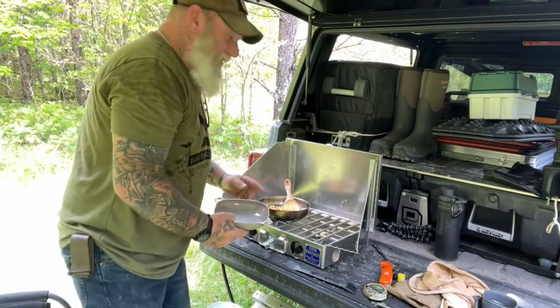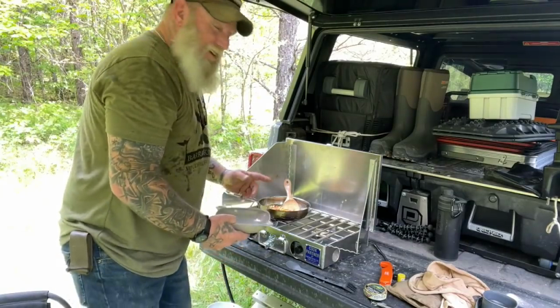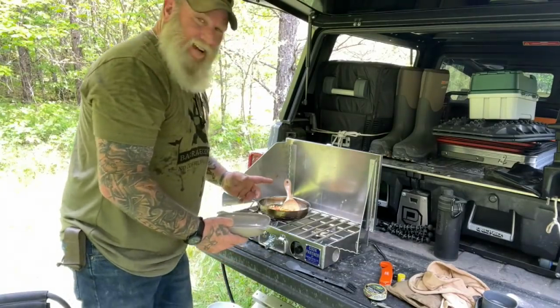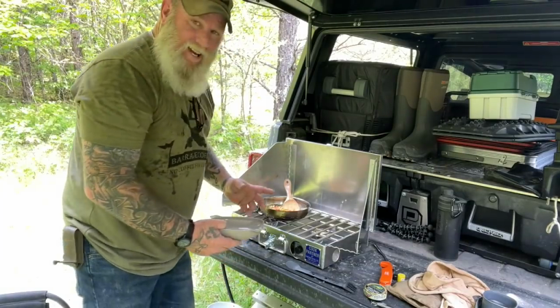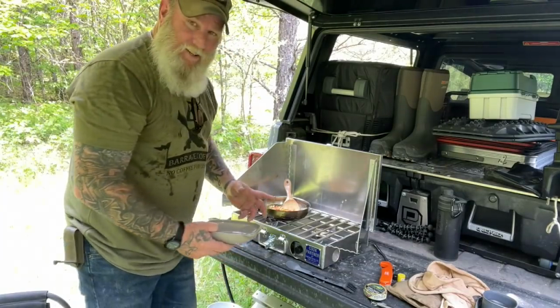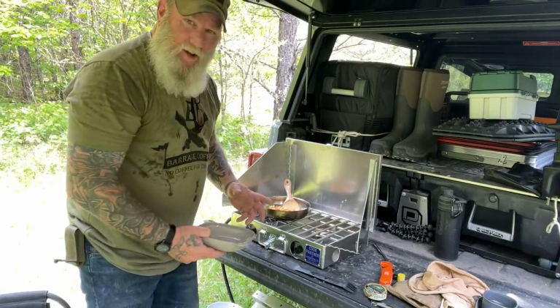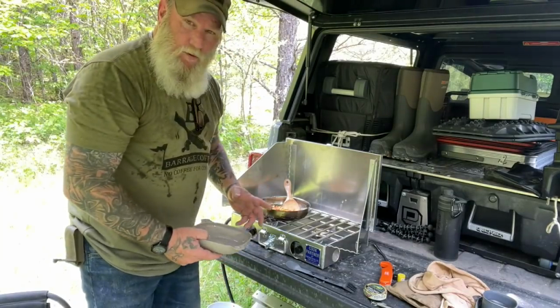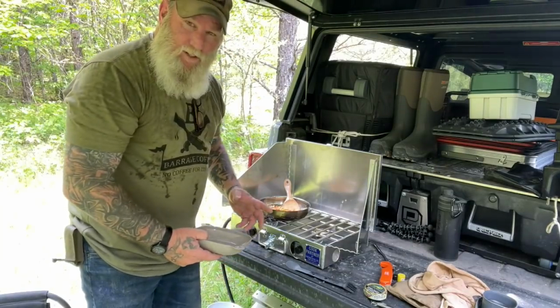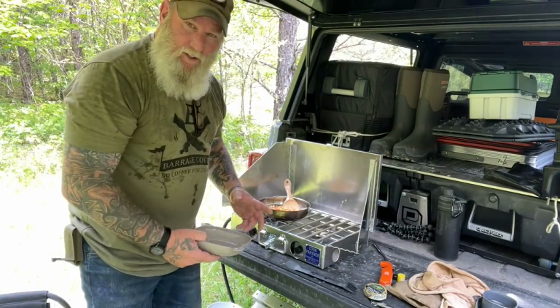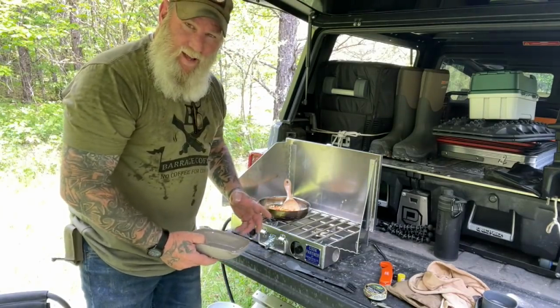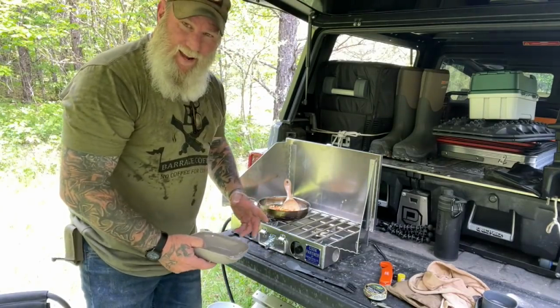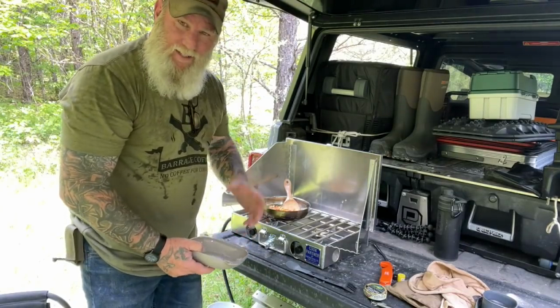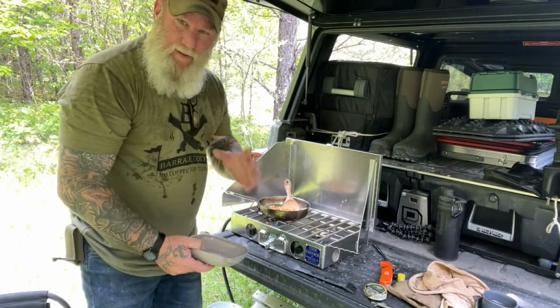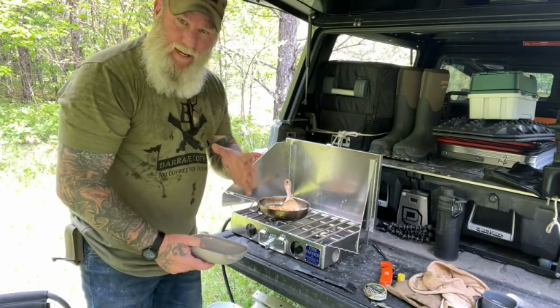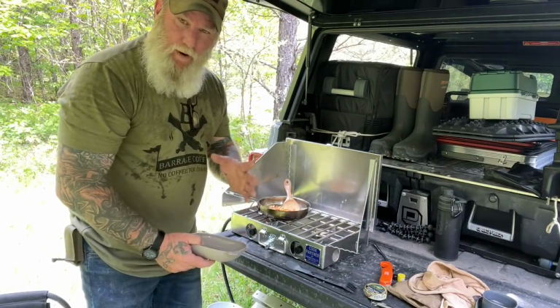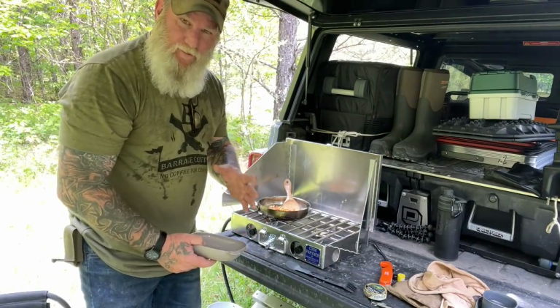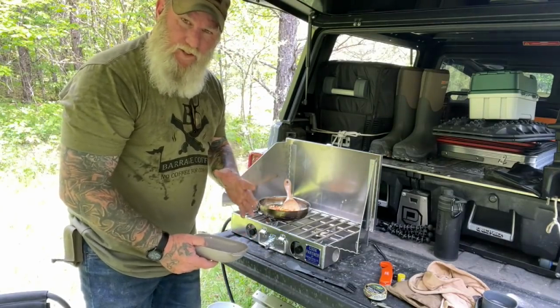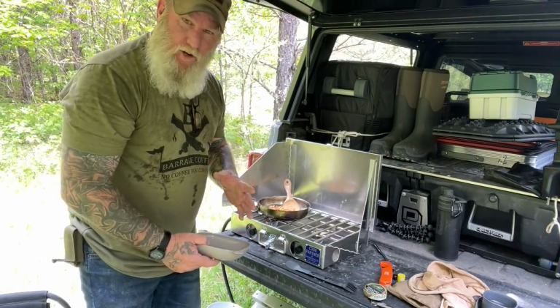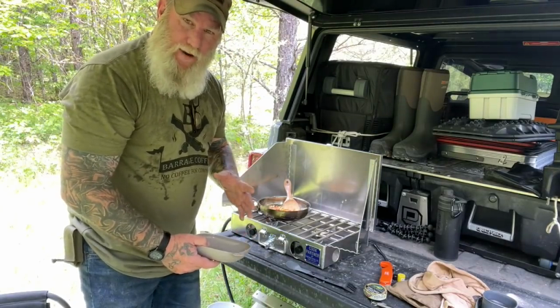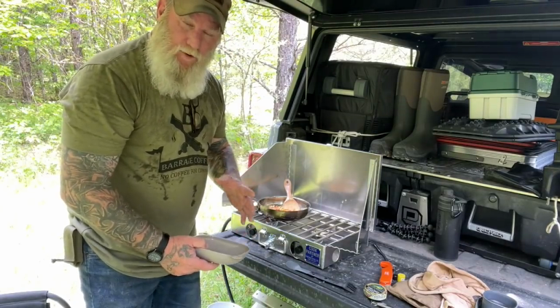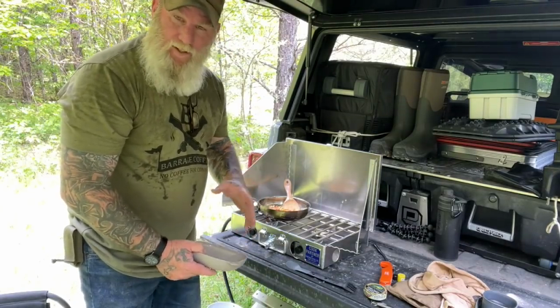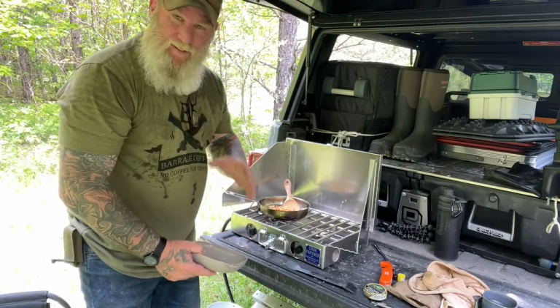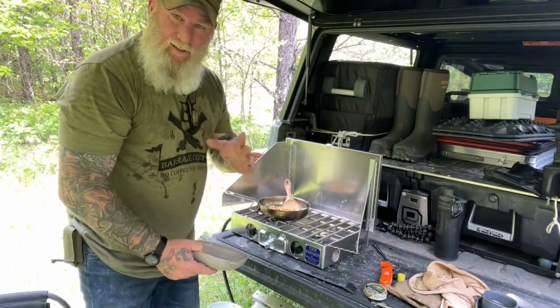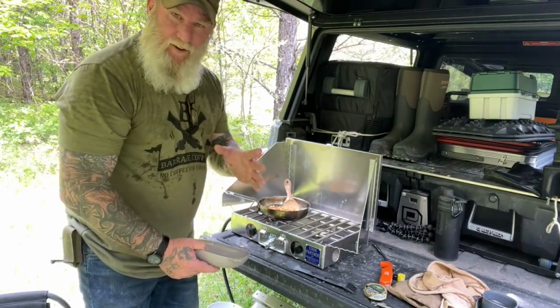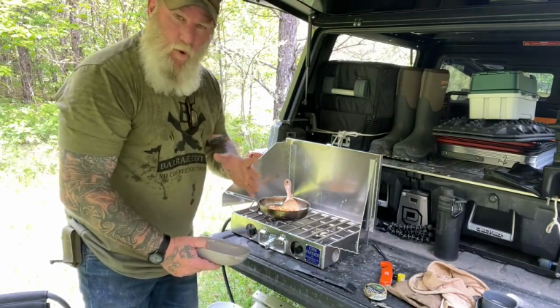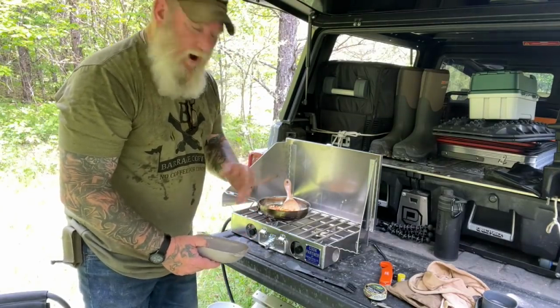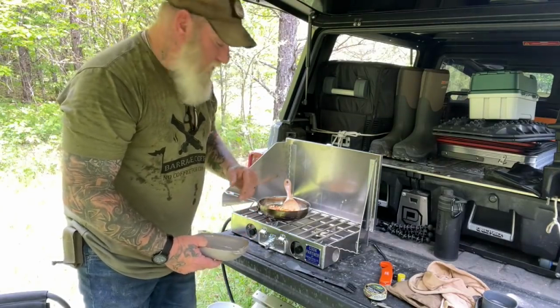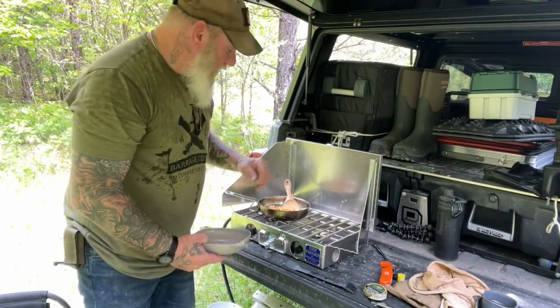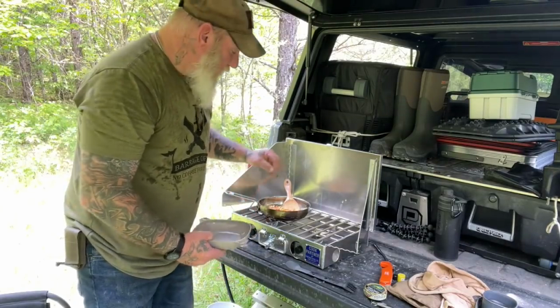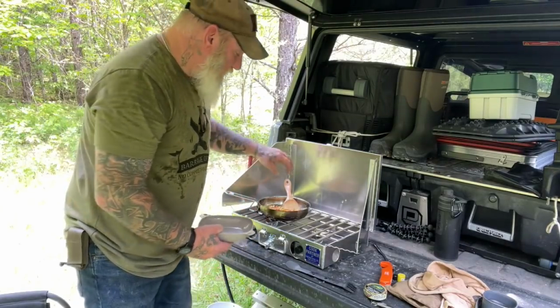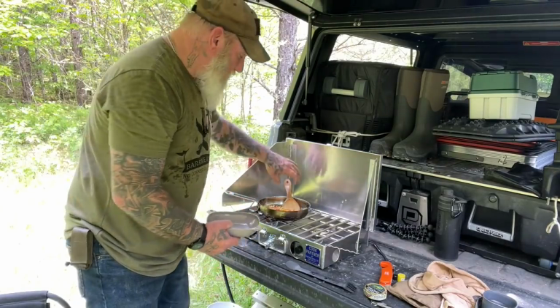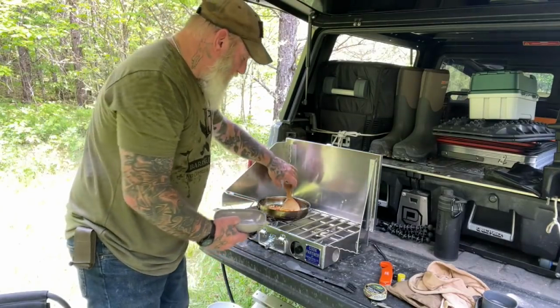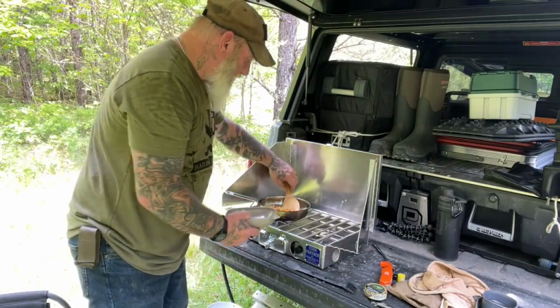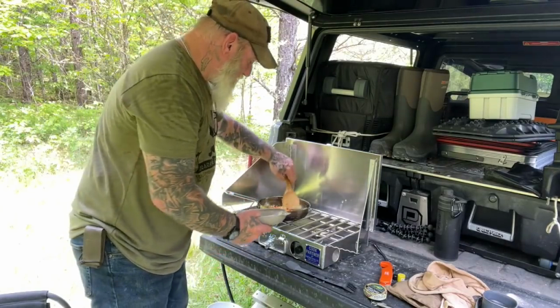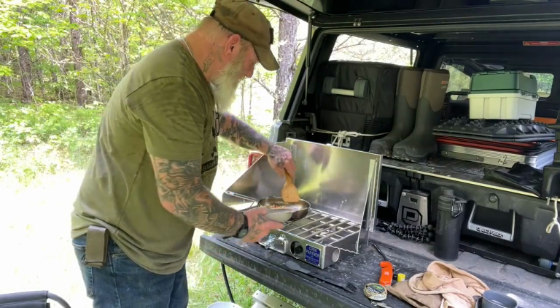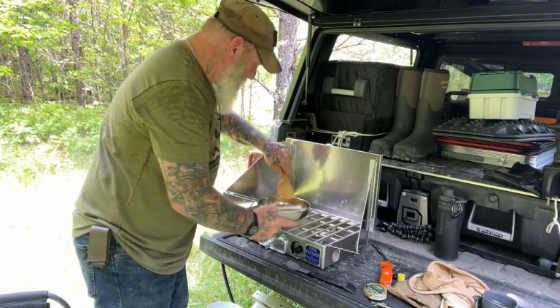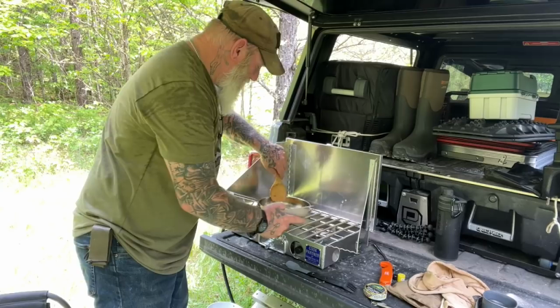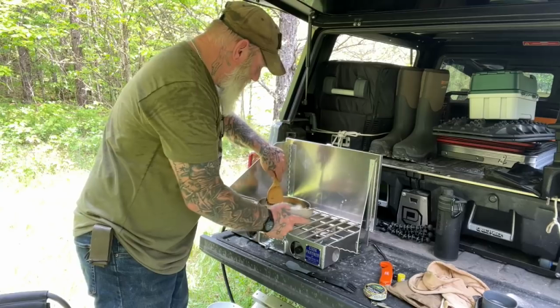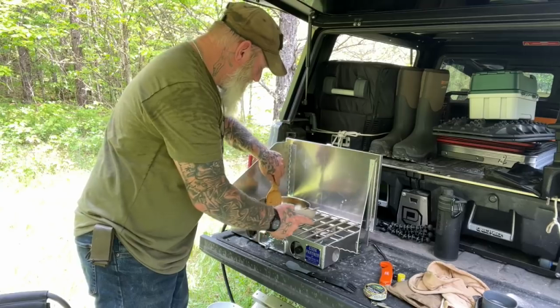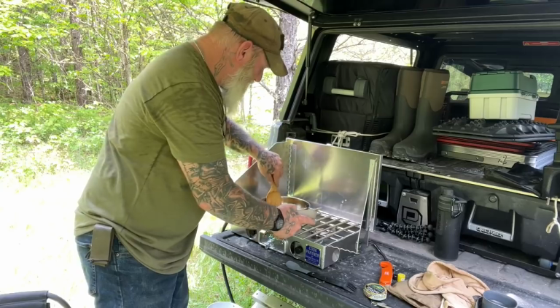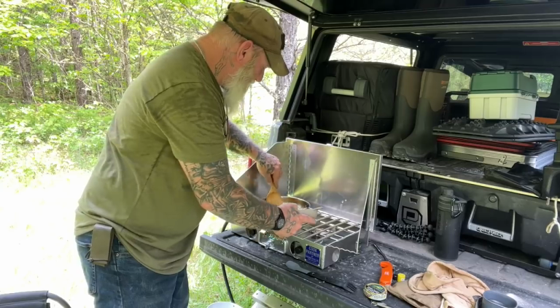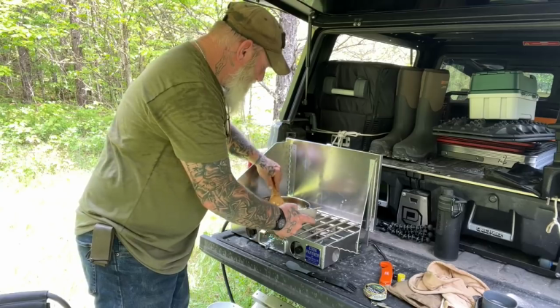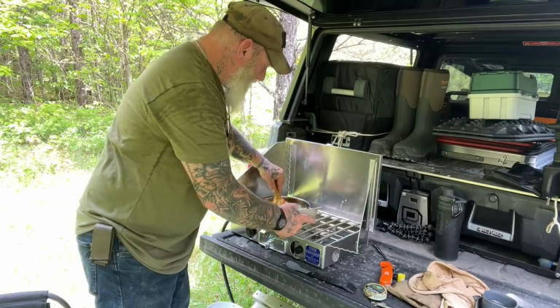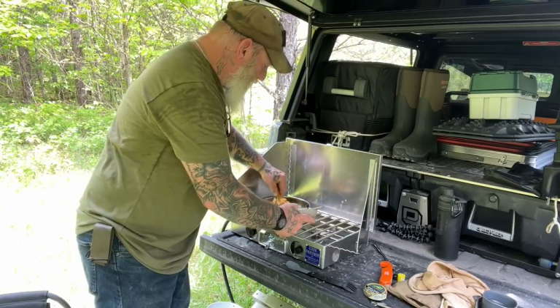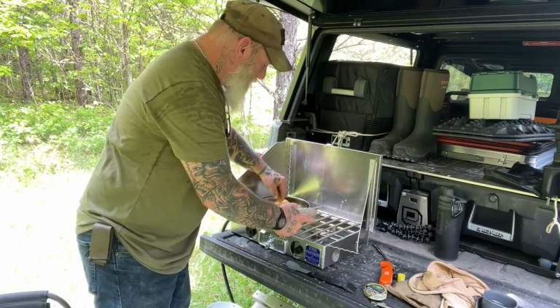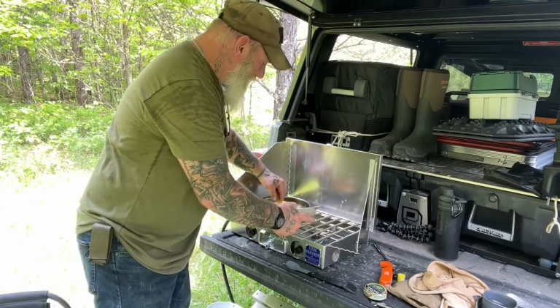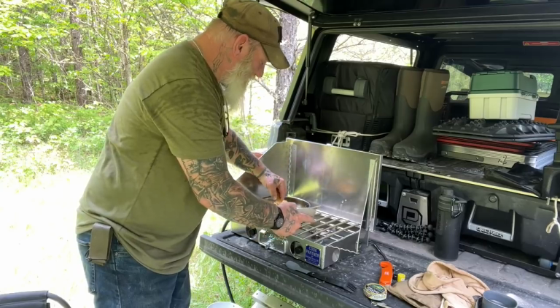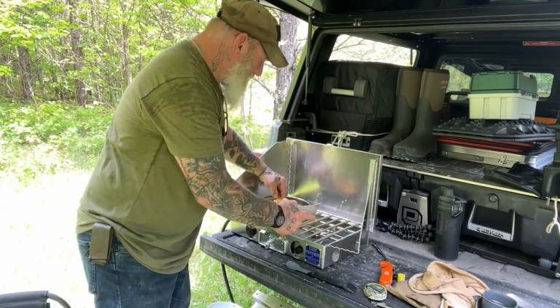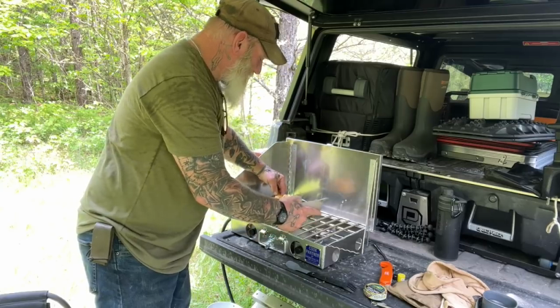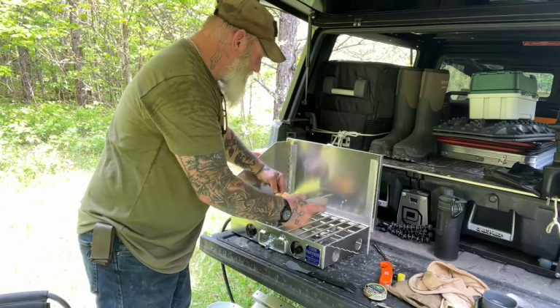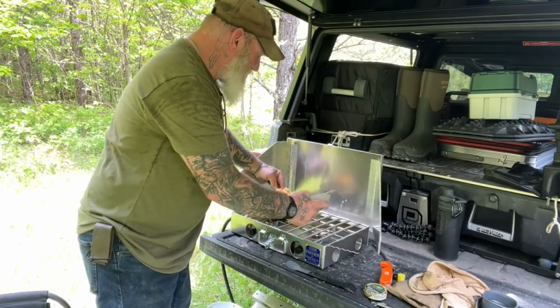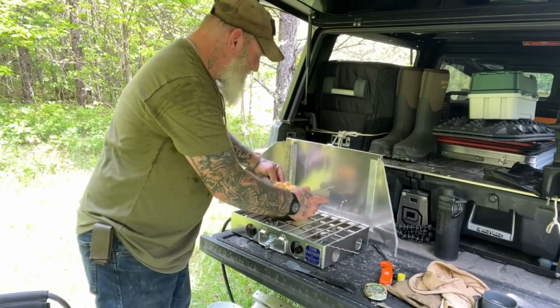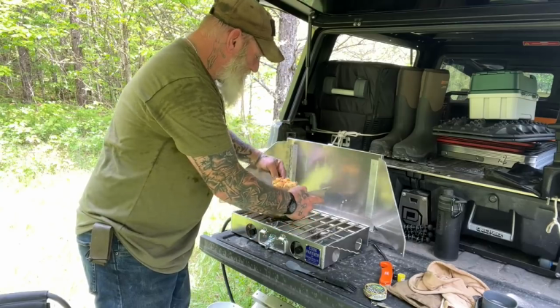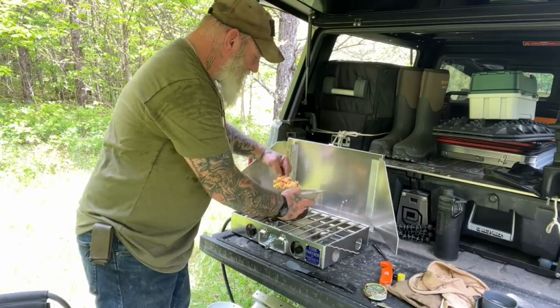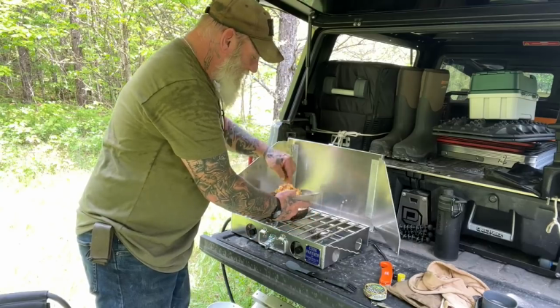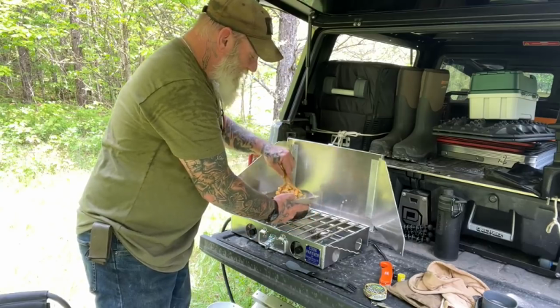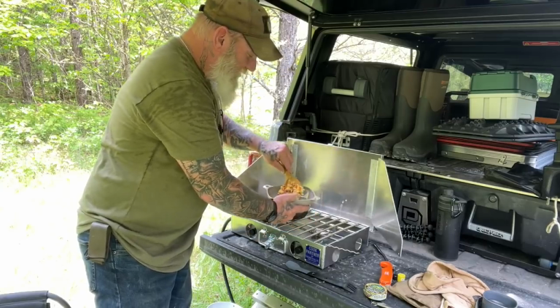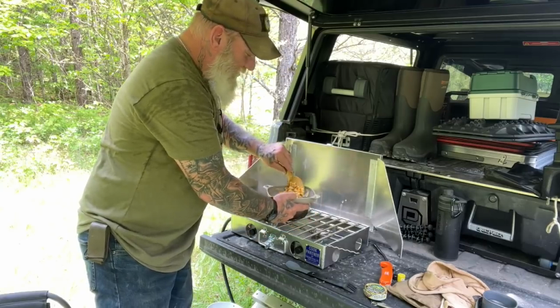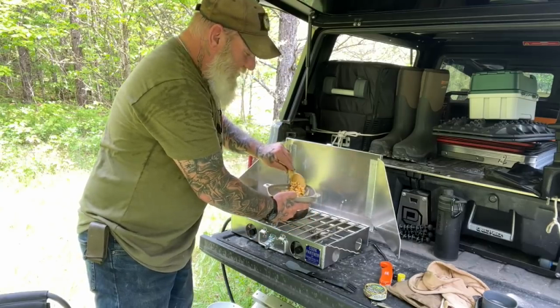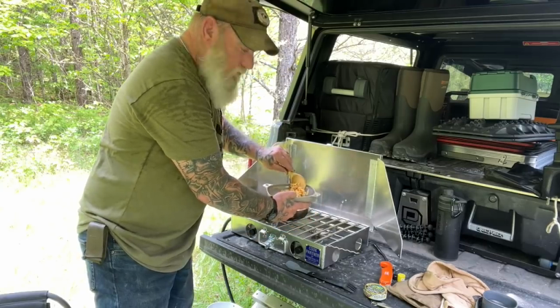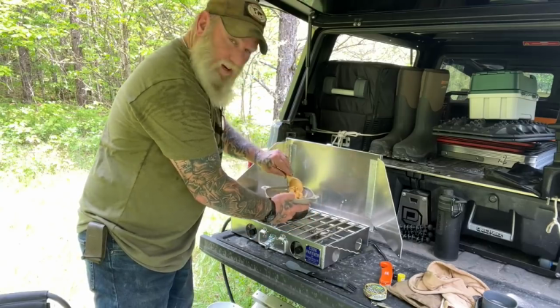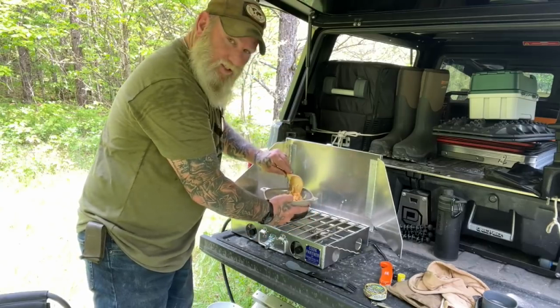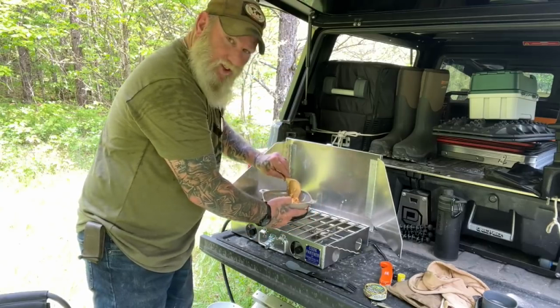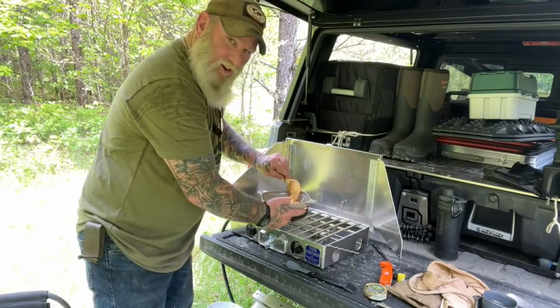Guys, I thought what we'd do today is make a breakfast scramble that requires no refrigeration. So stay with me — we'll get started.